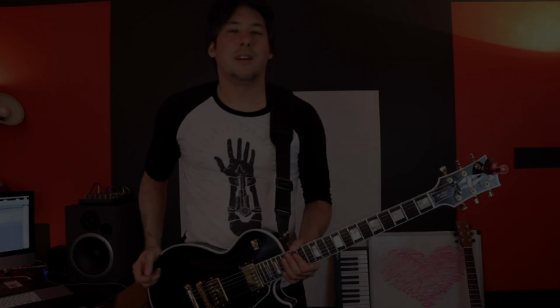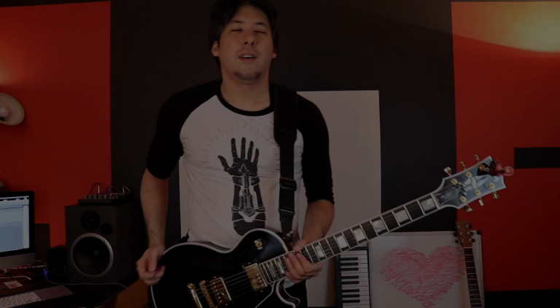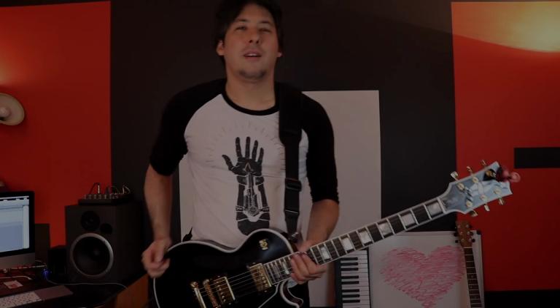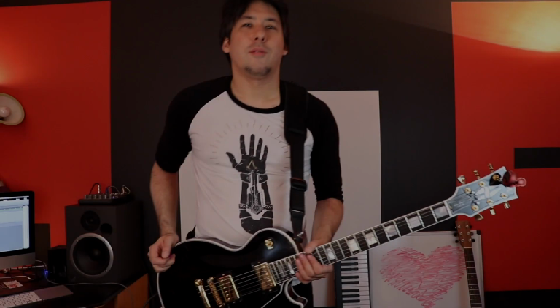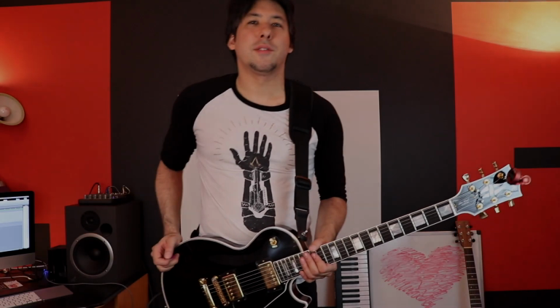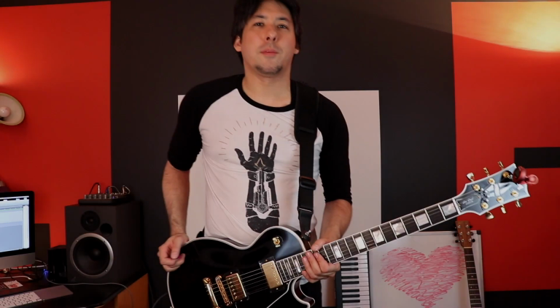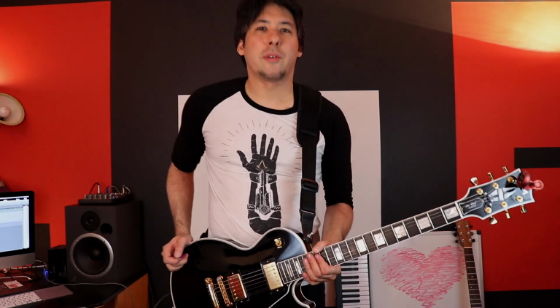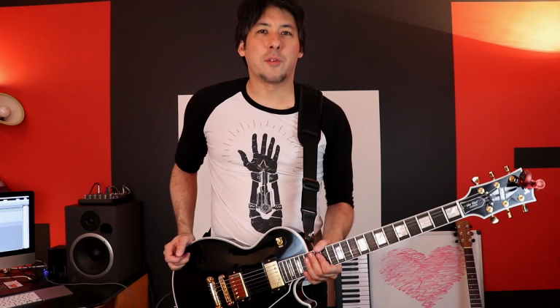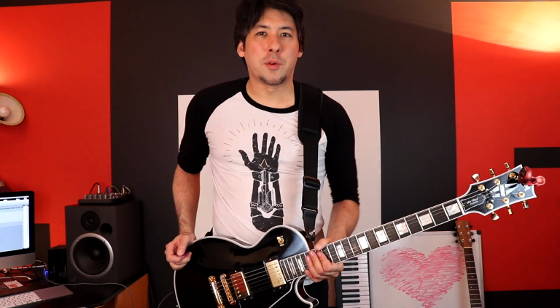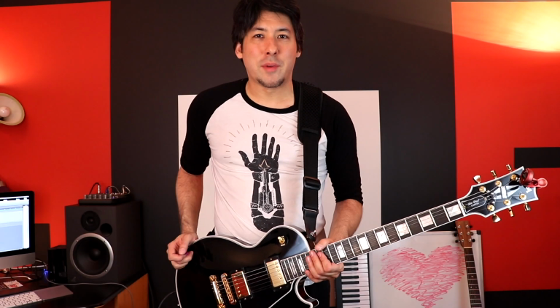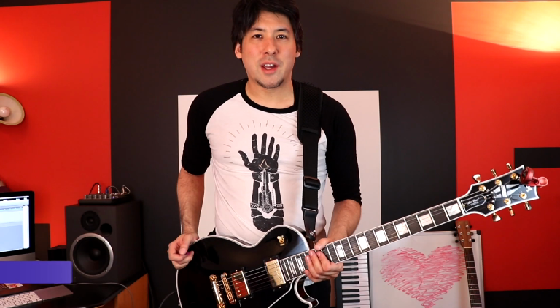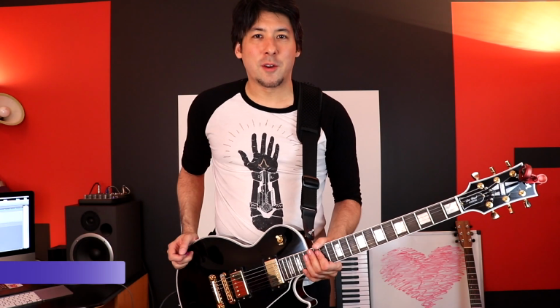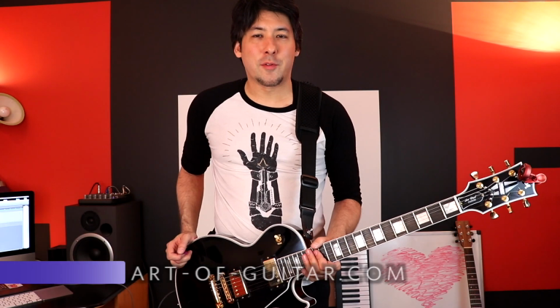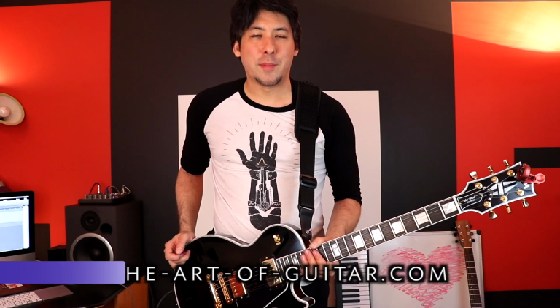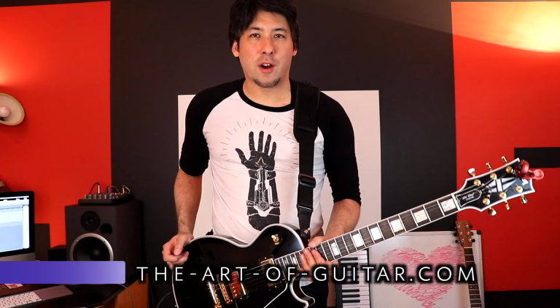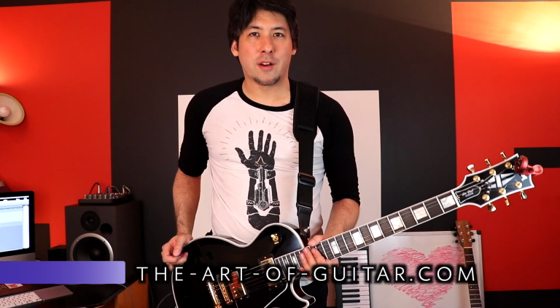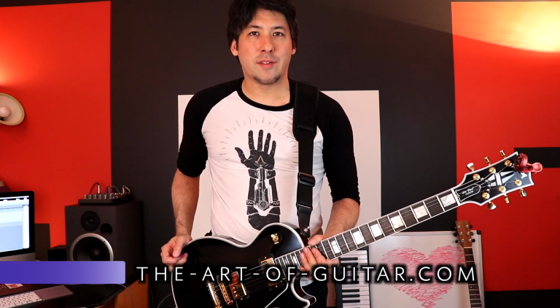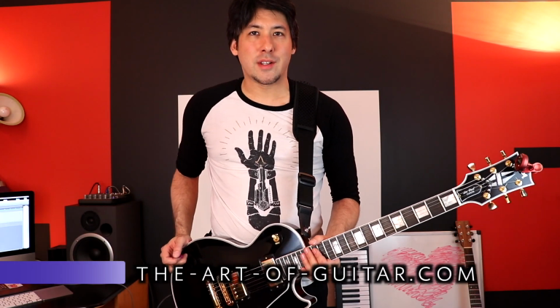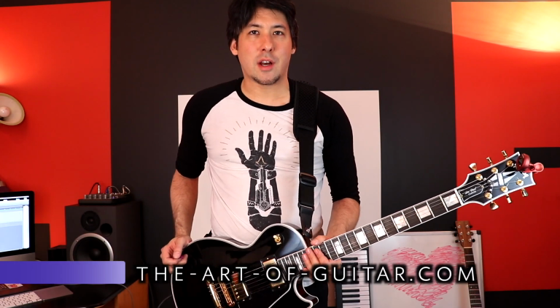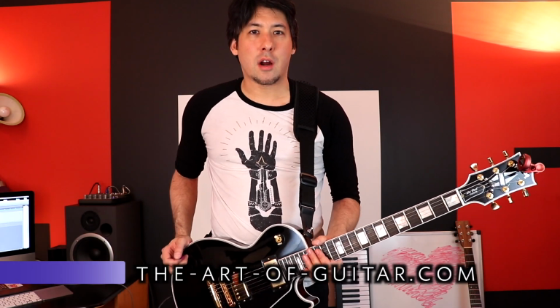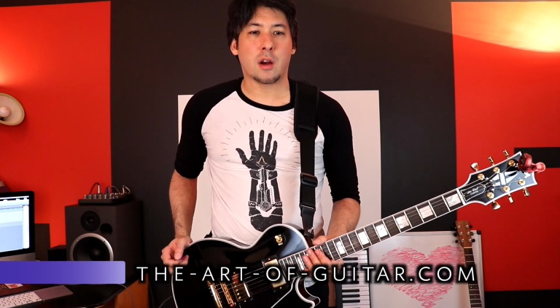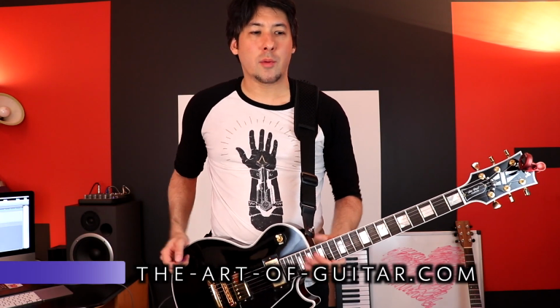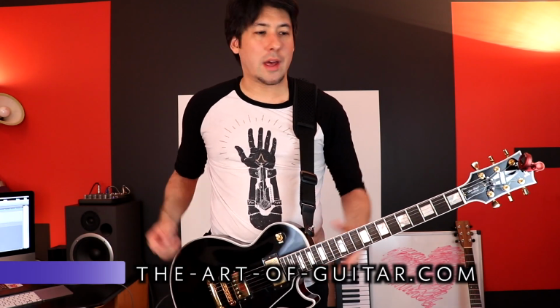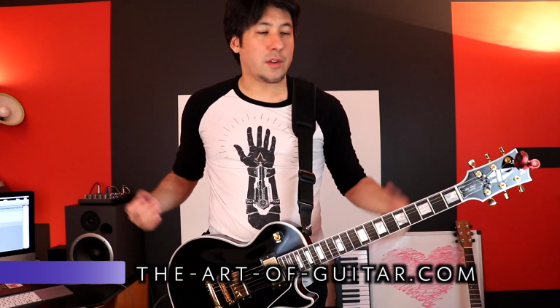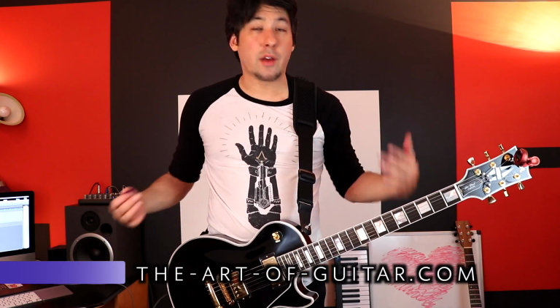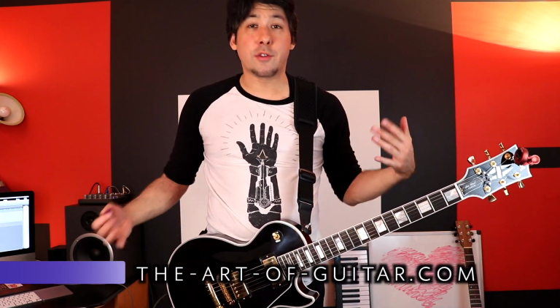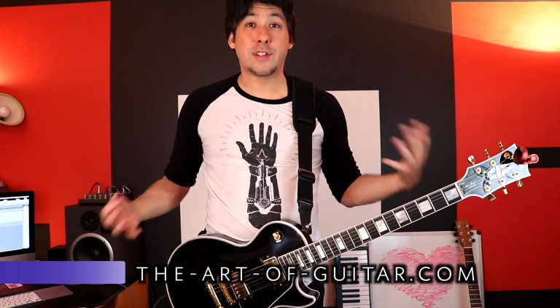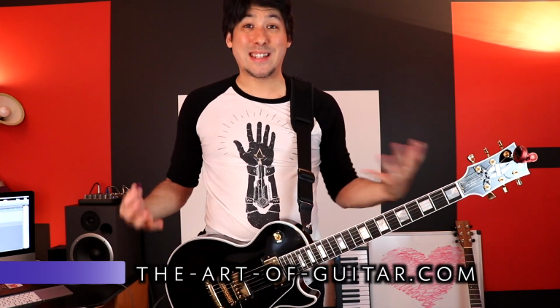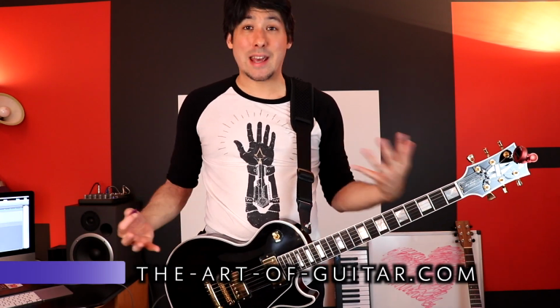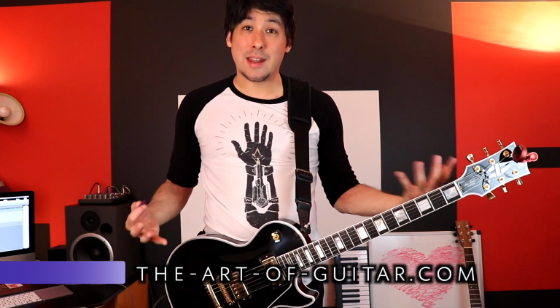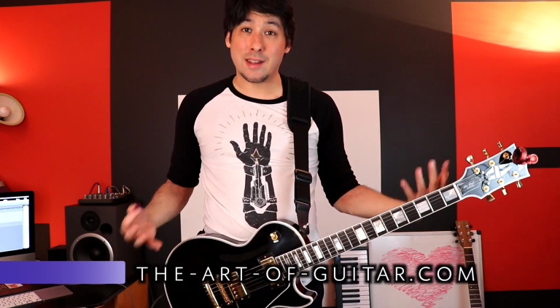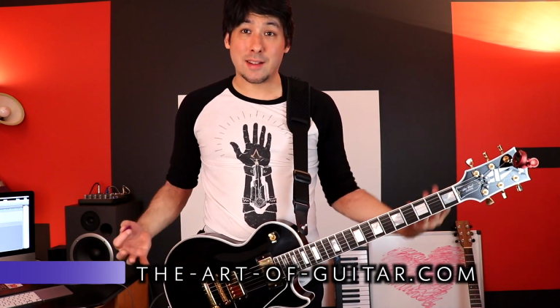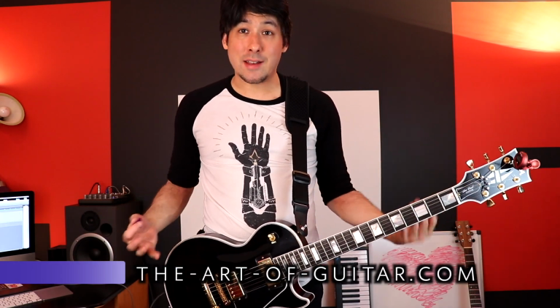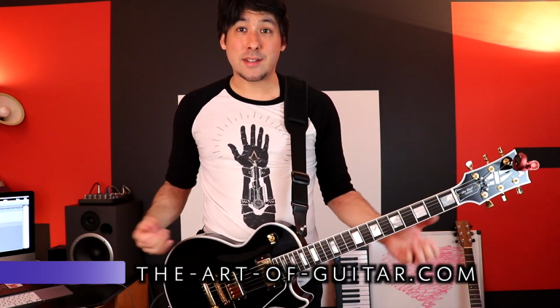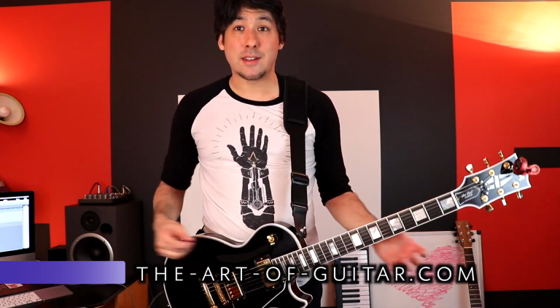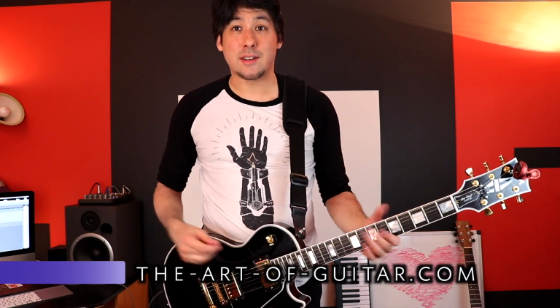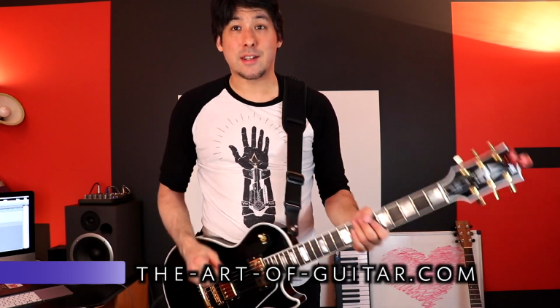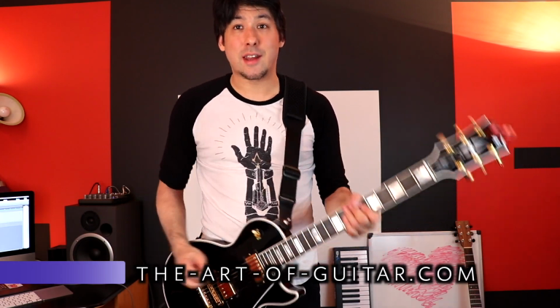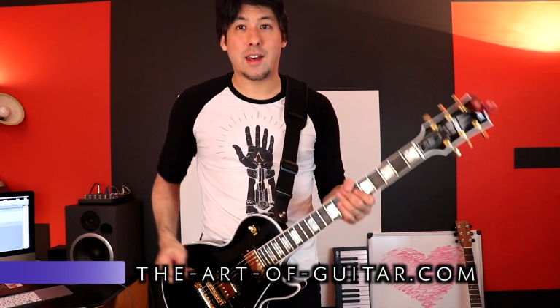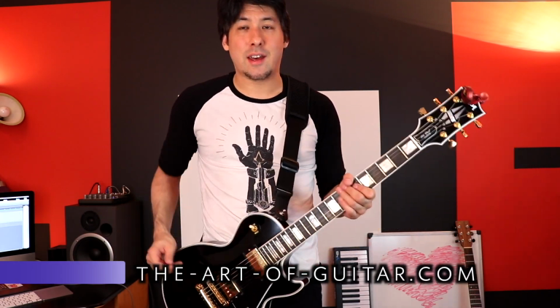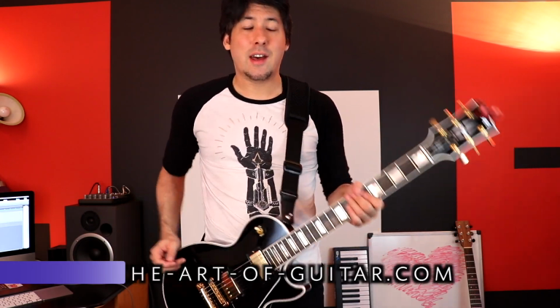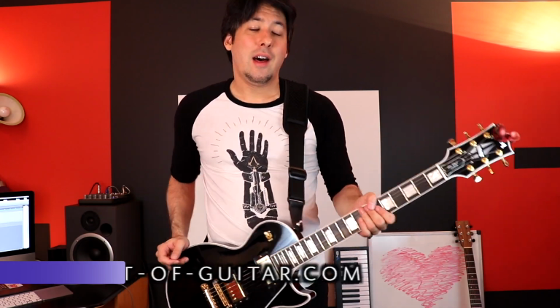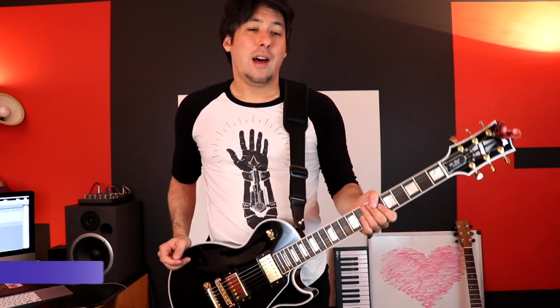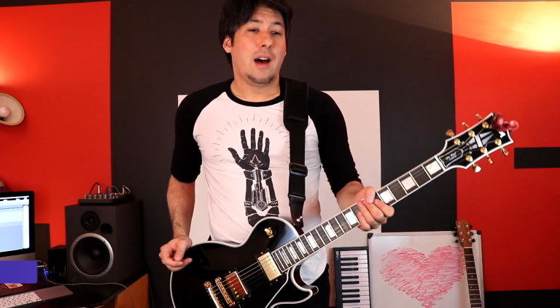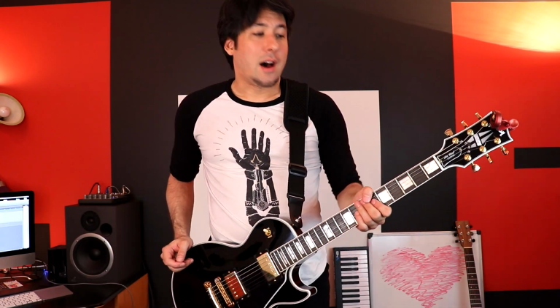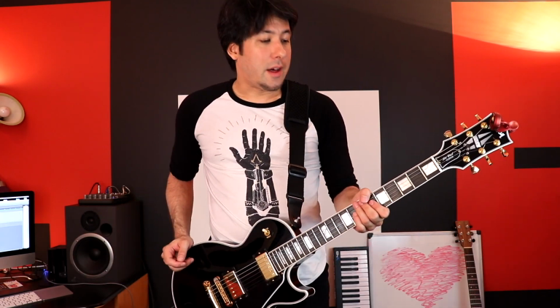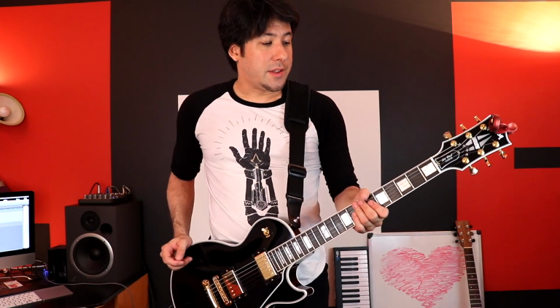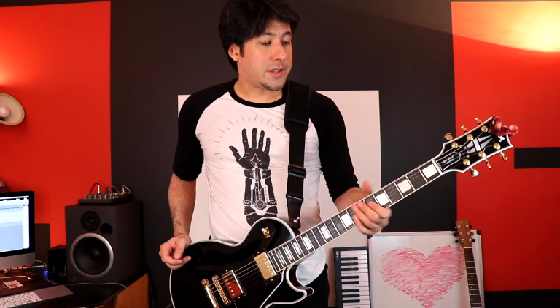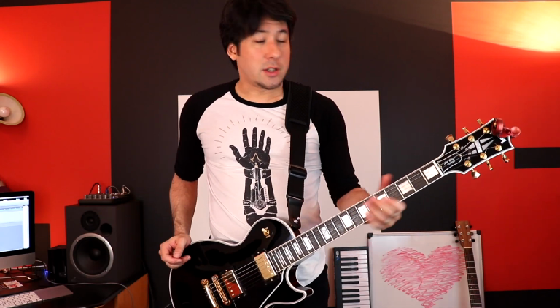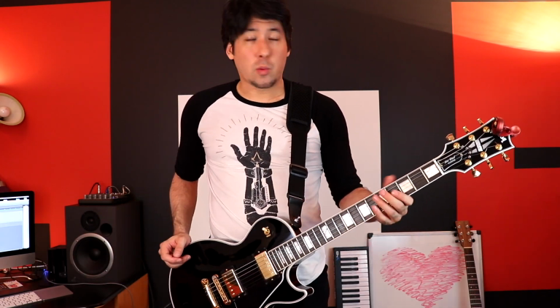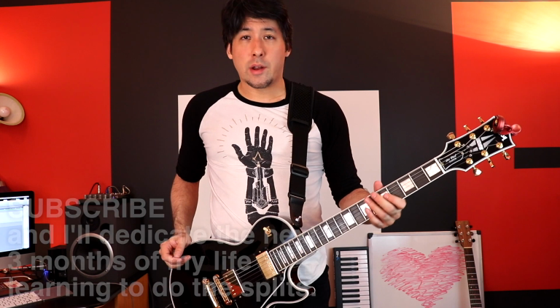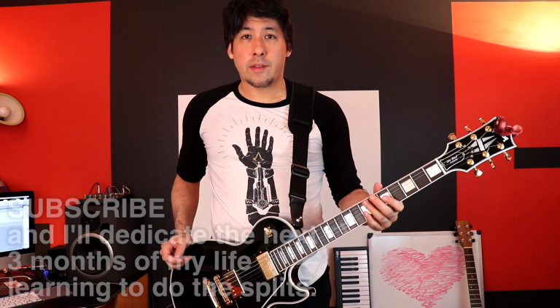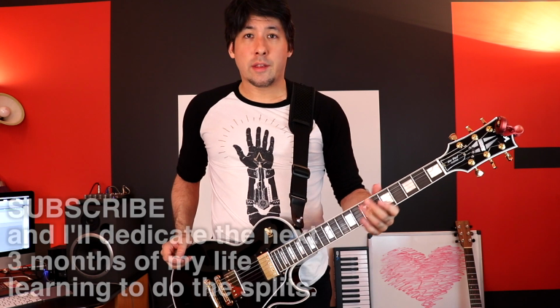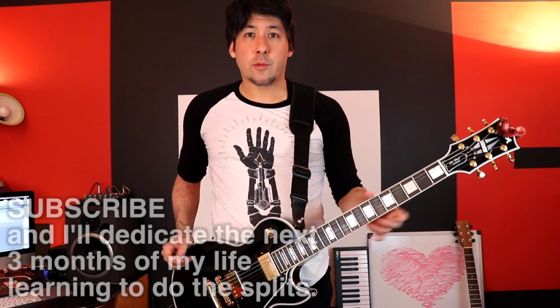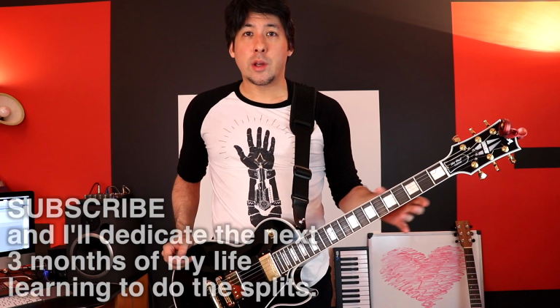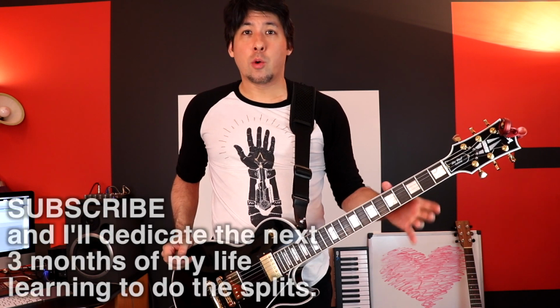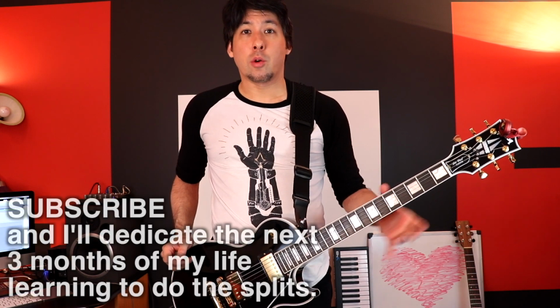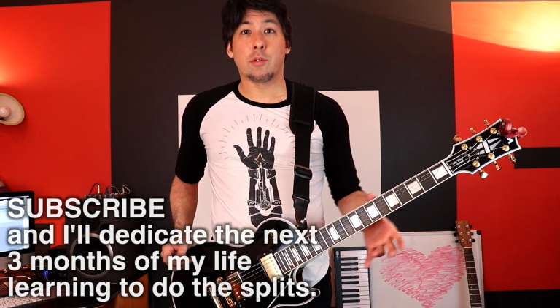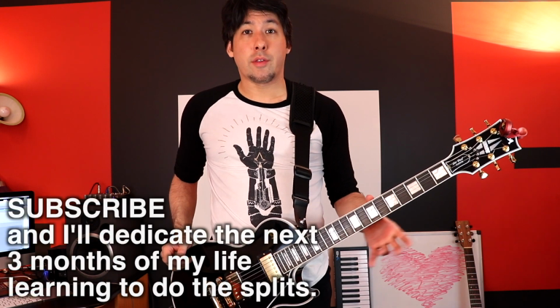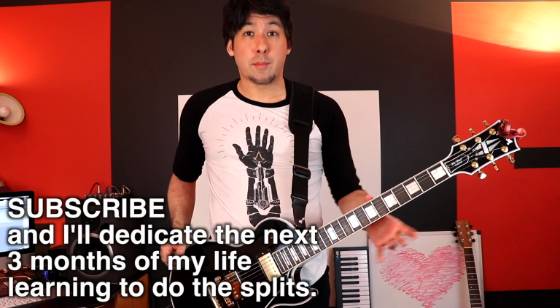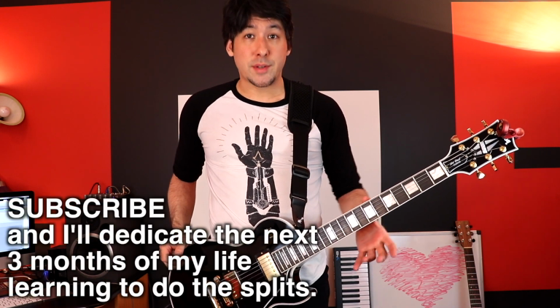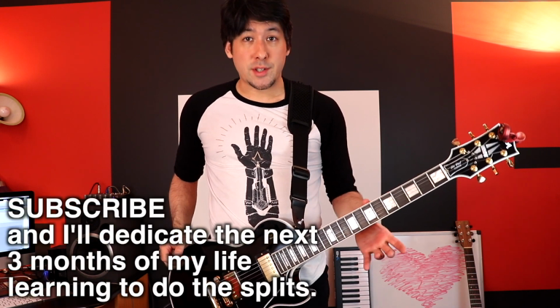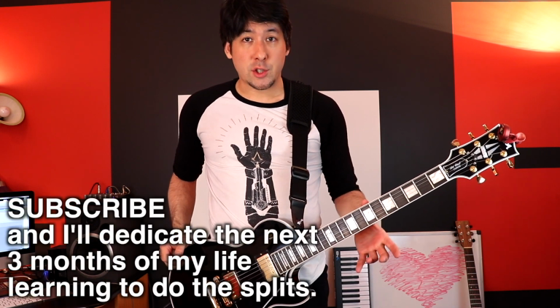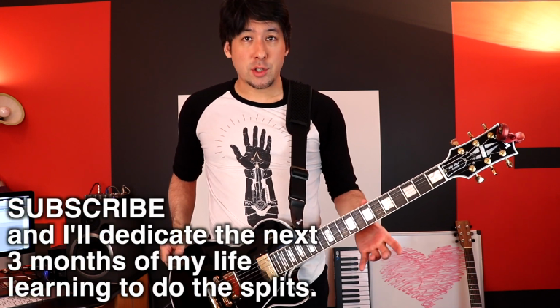What's up everyone, Mike here from The Art of Guitar. We have another standing lesson today — this one on the three-quarter thumb position.